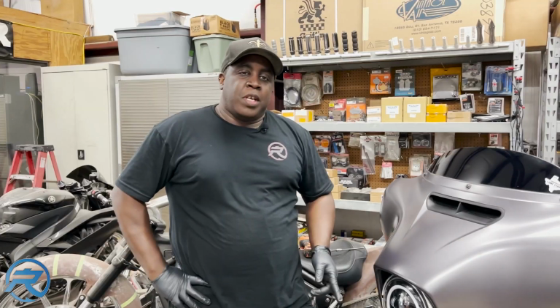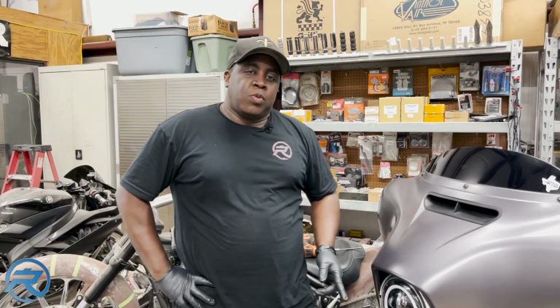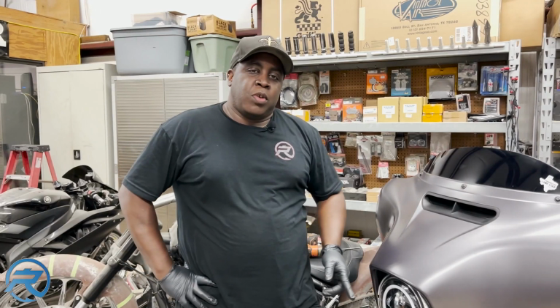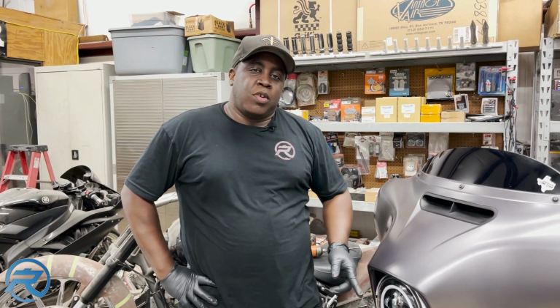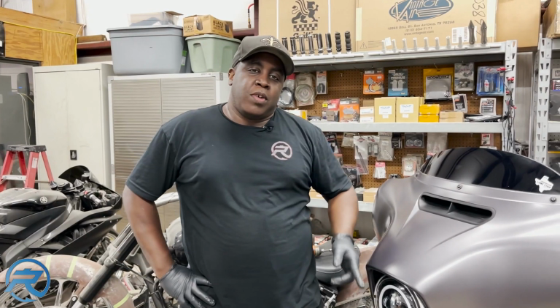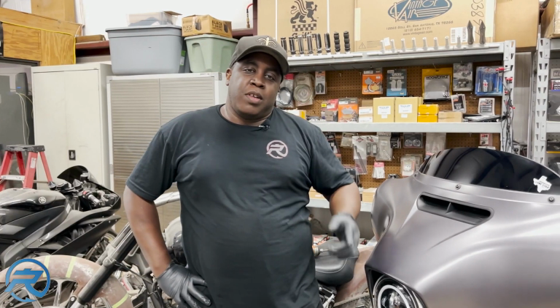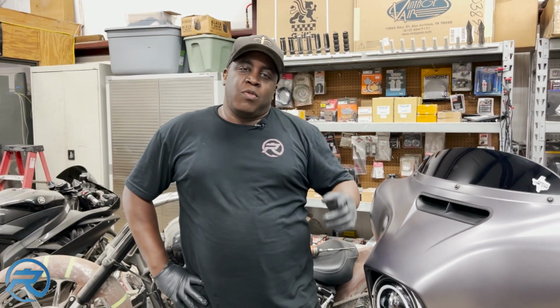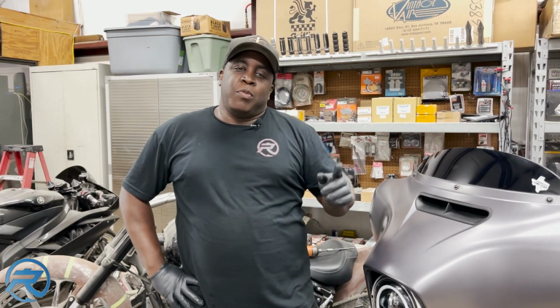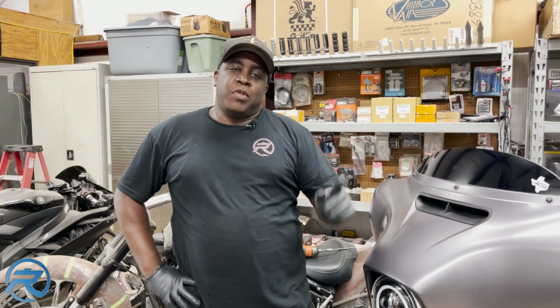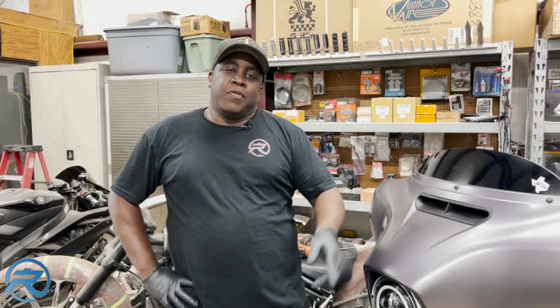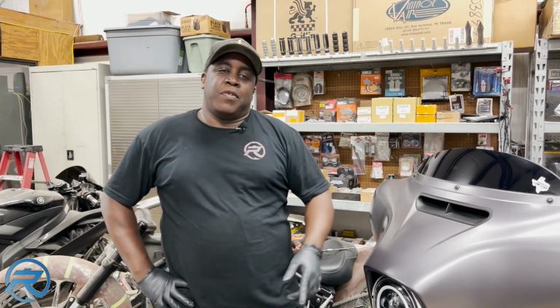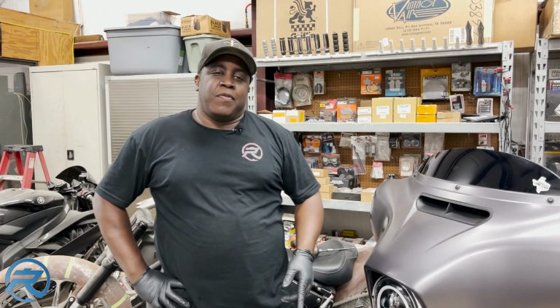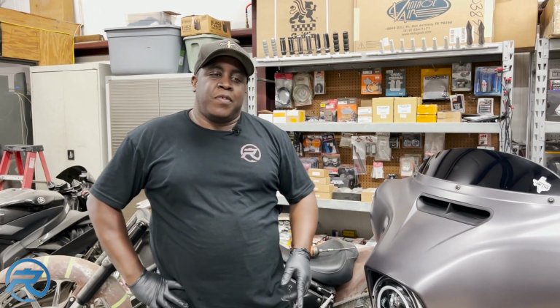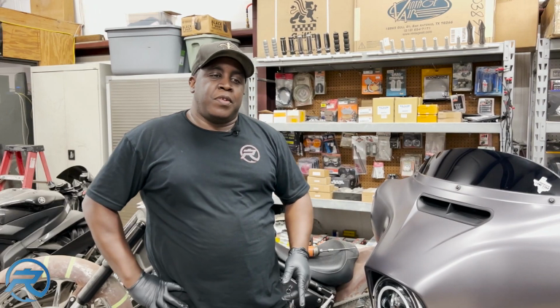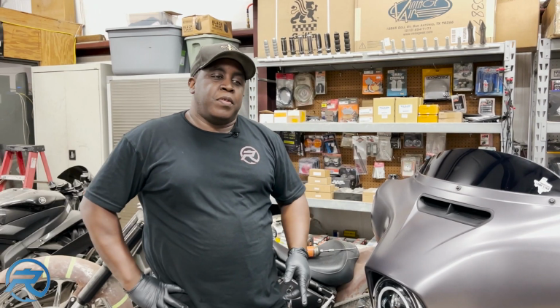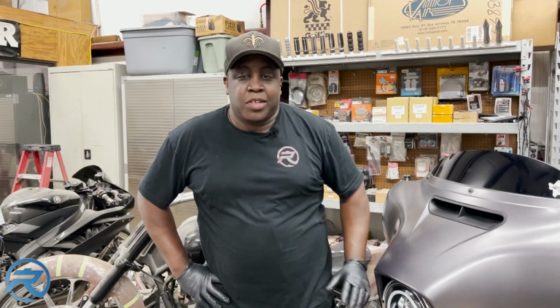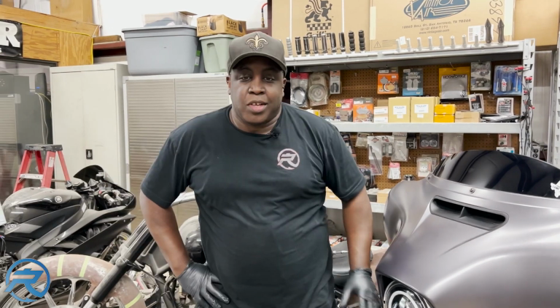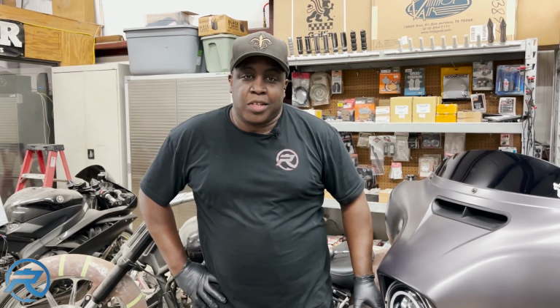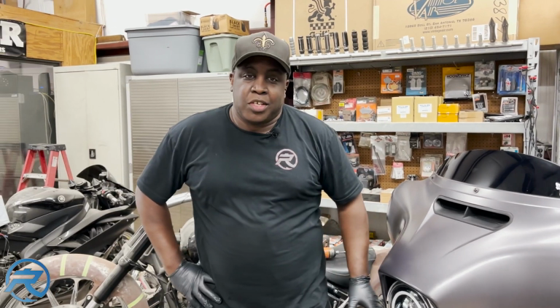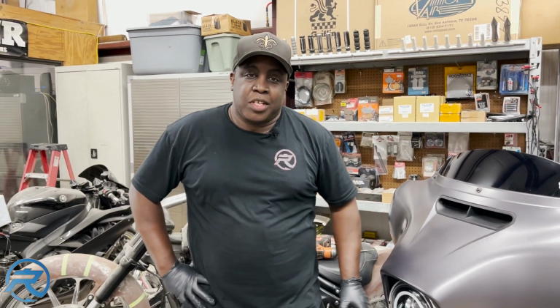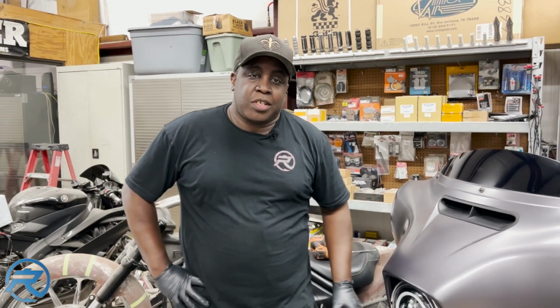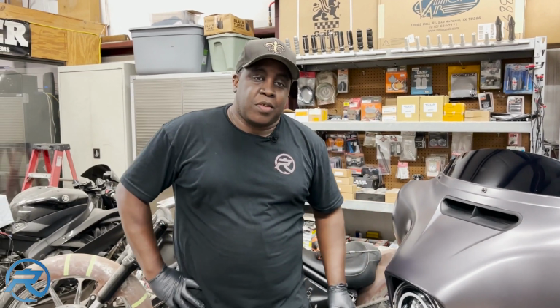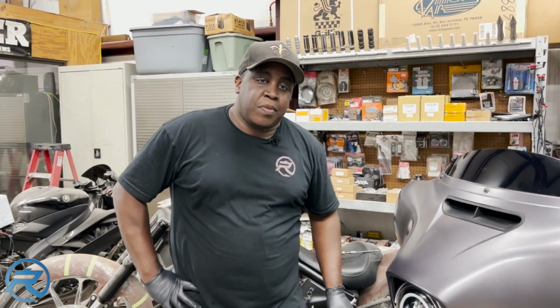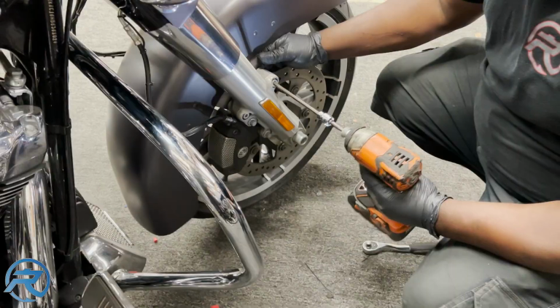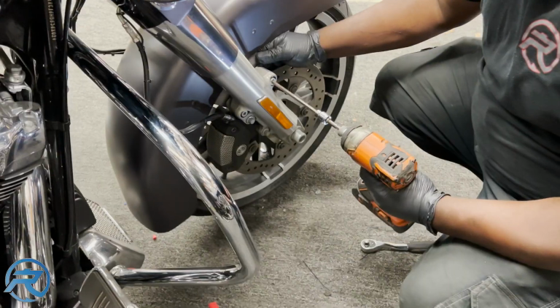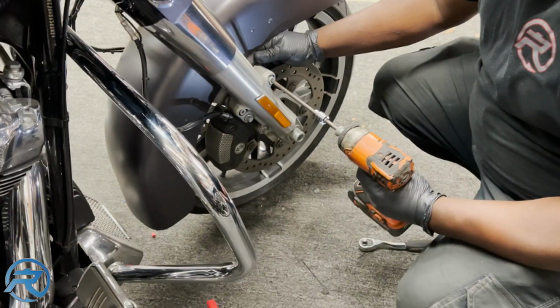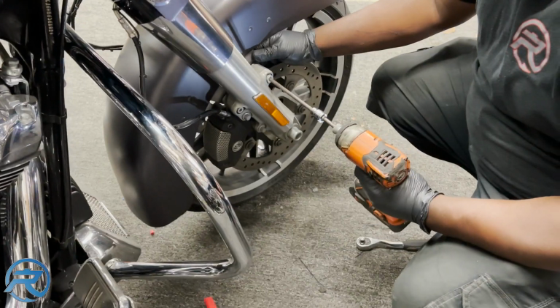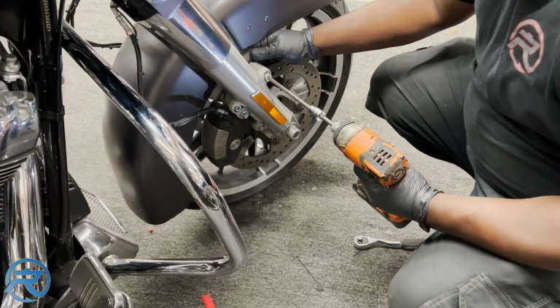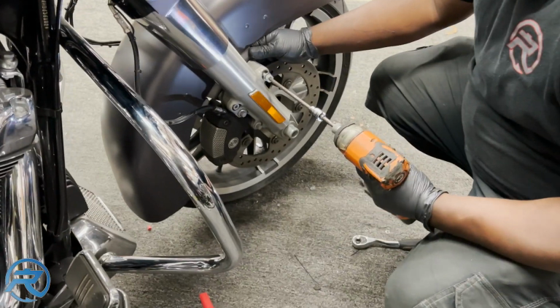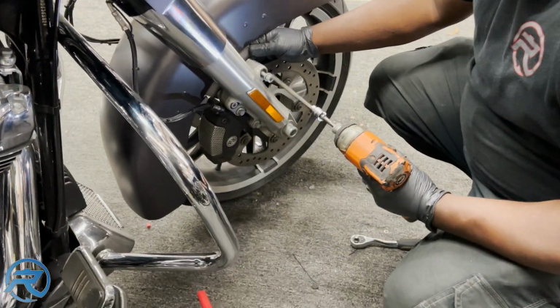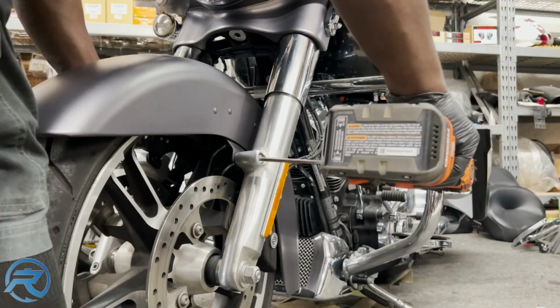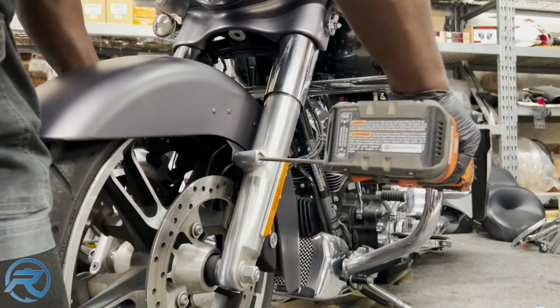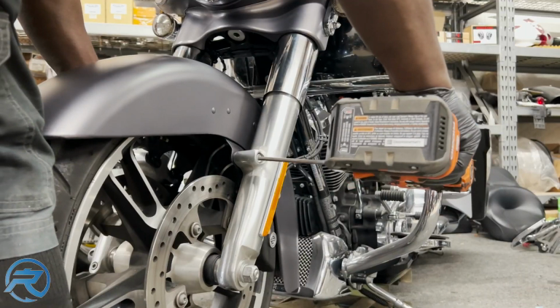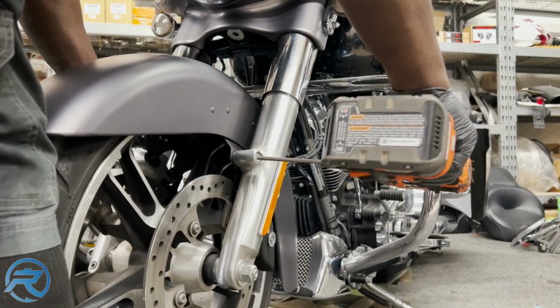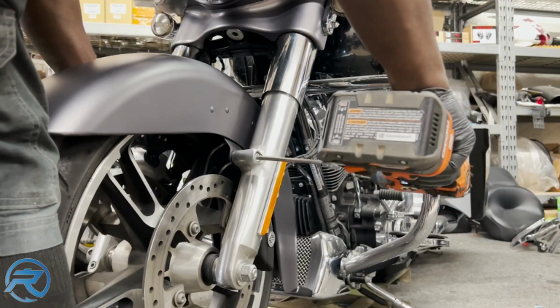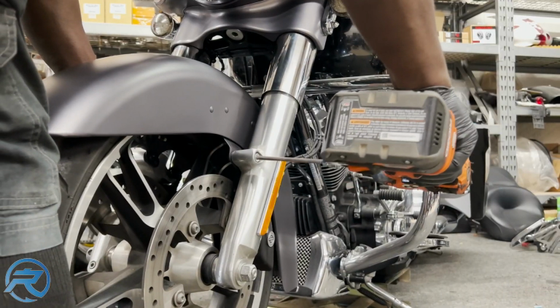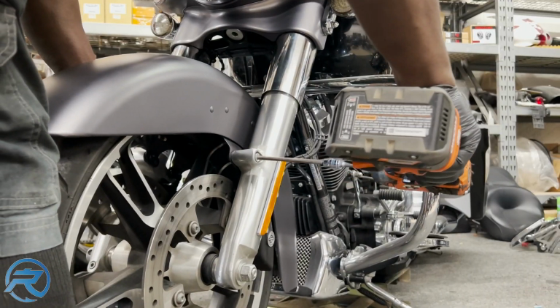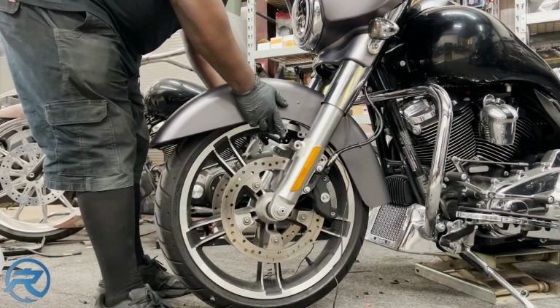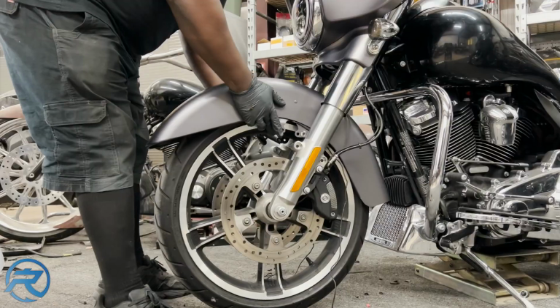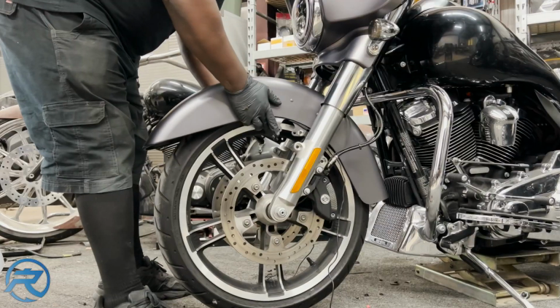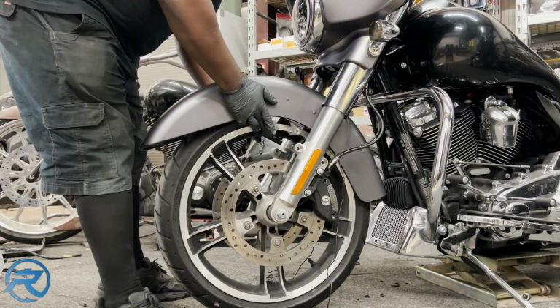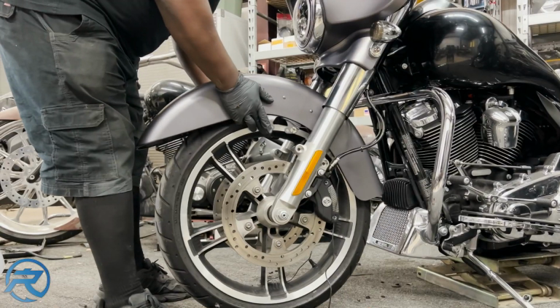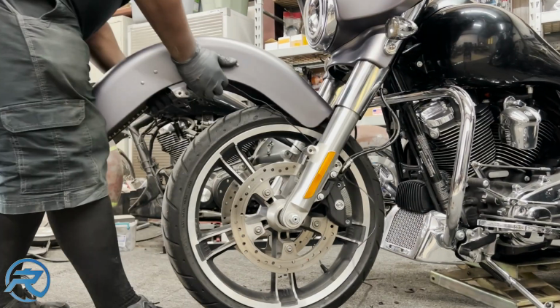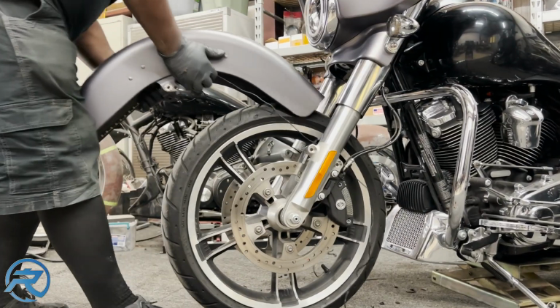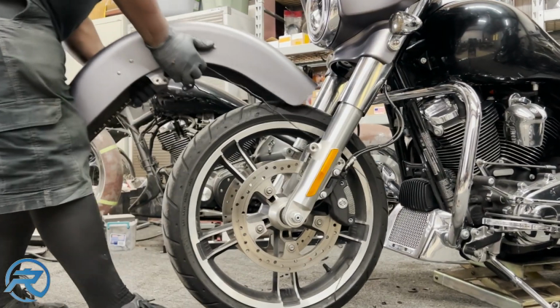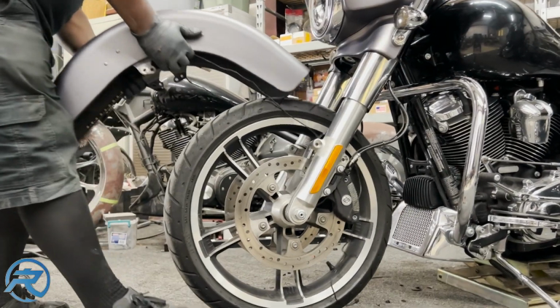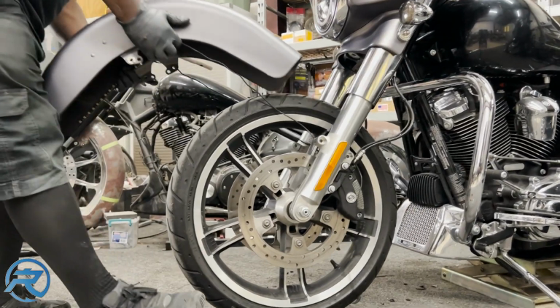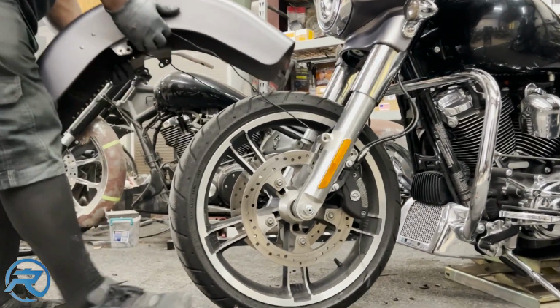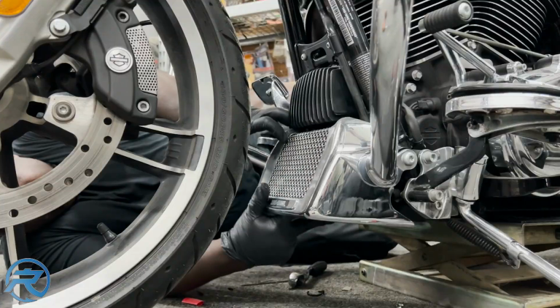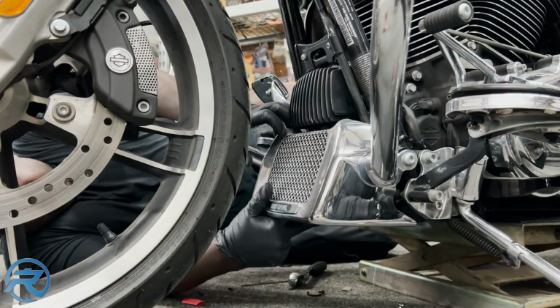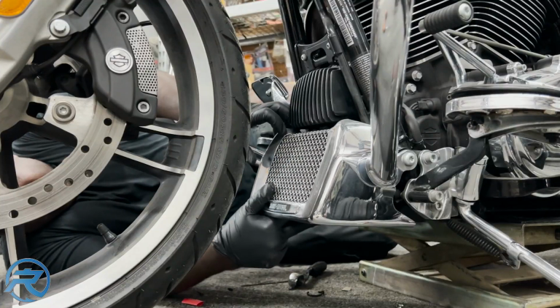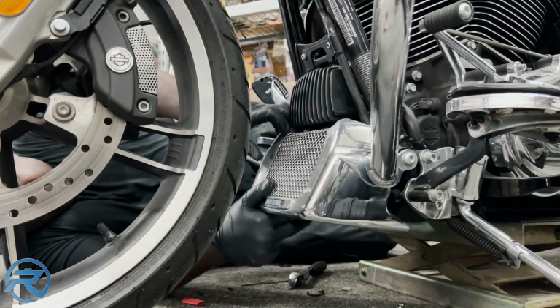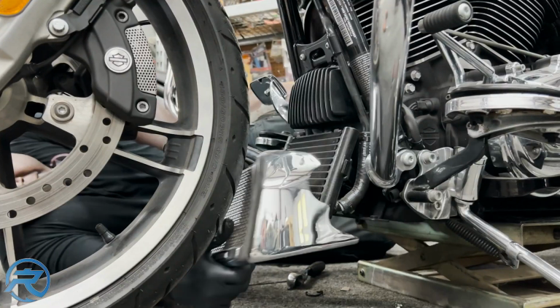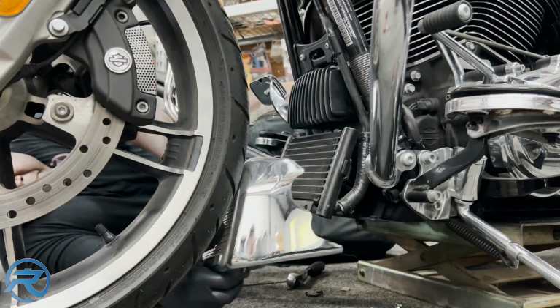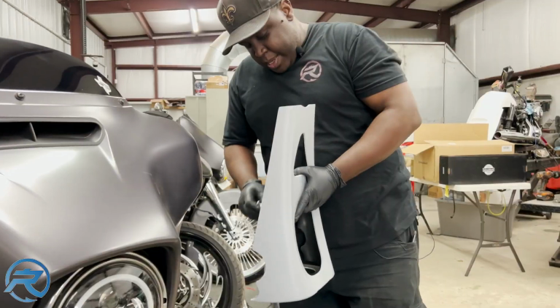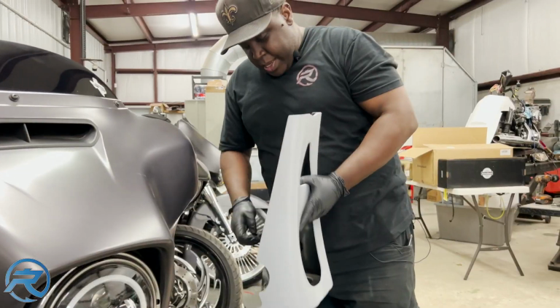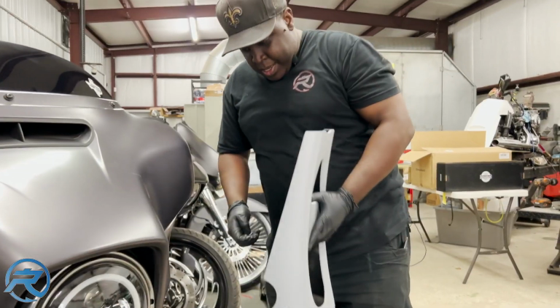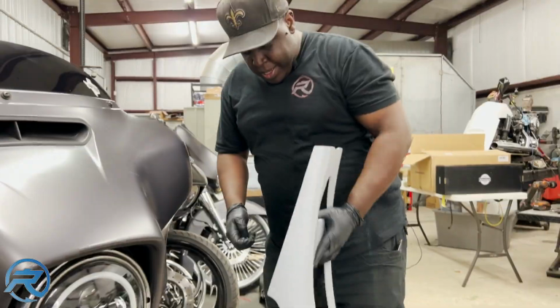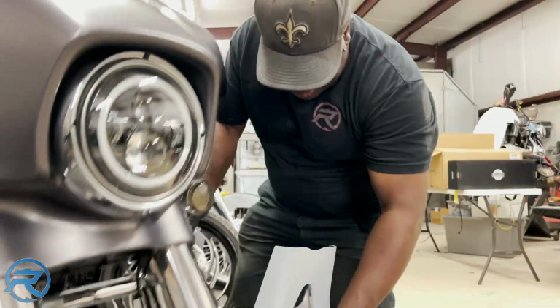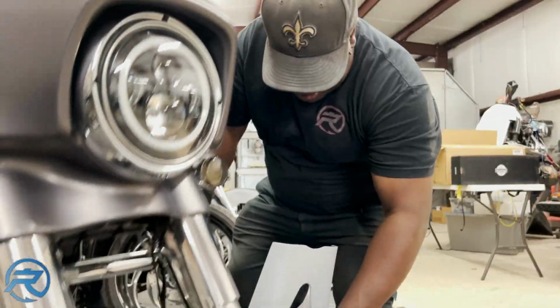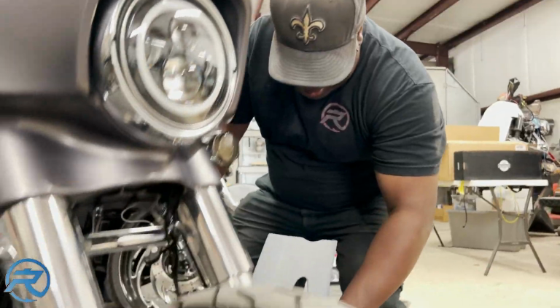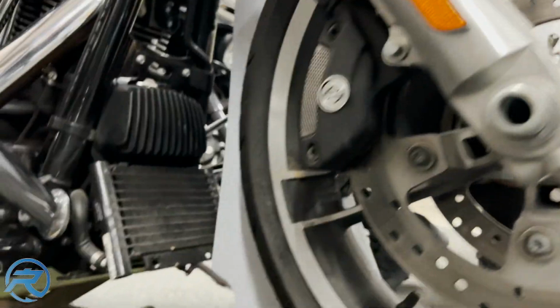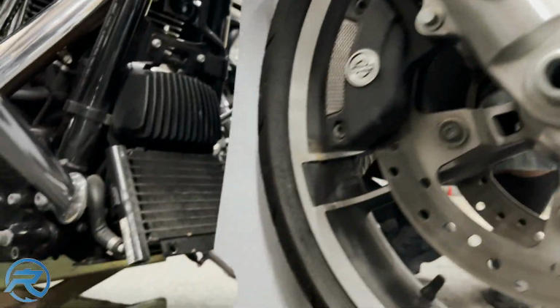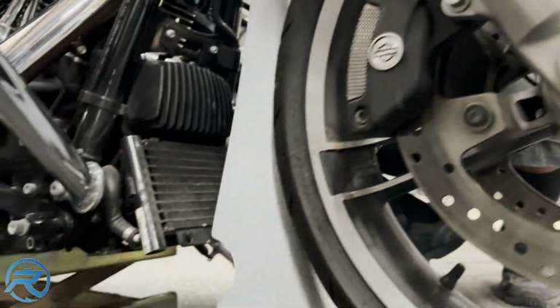Next, we're going to go ahead and remove the front fender and install the chin scoop.